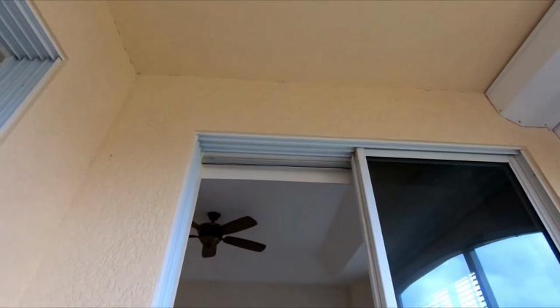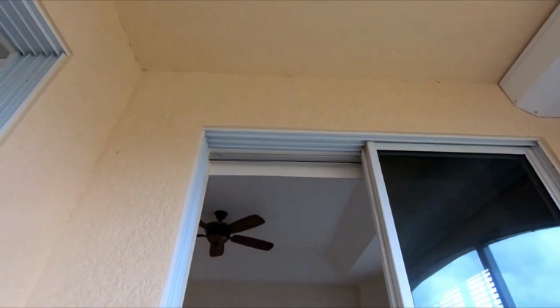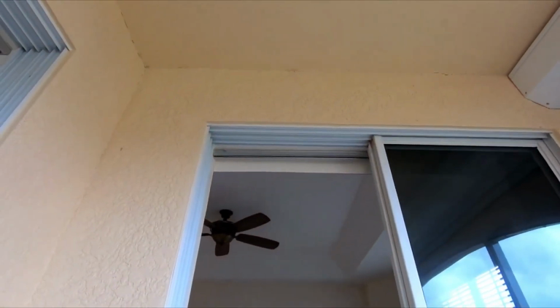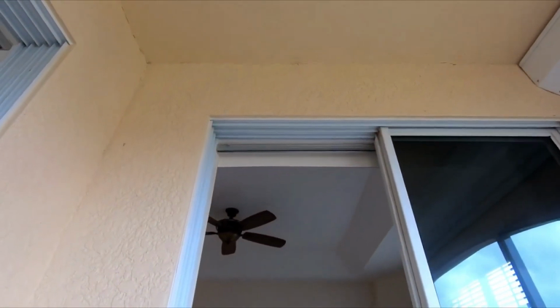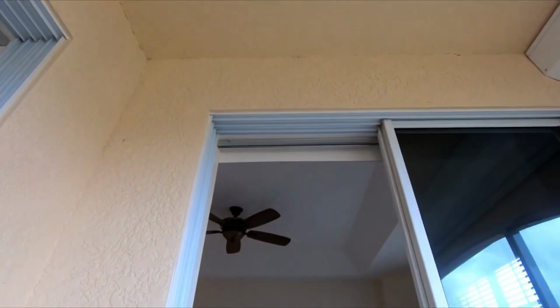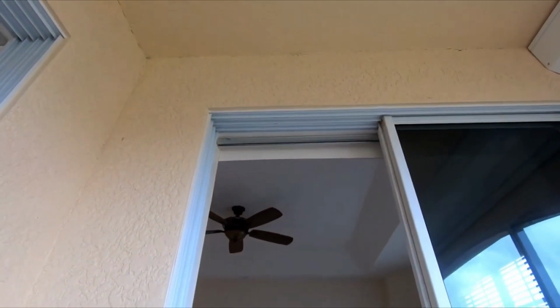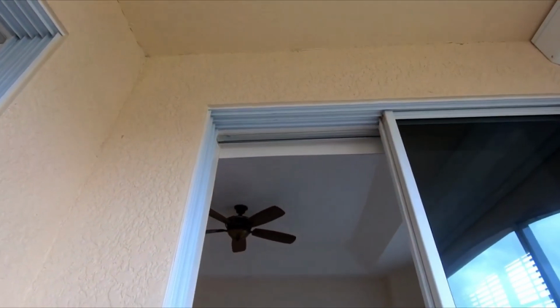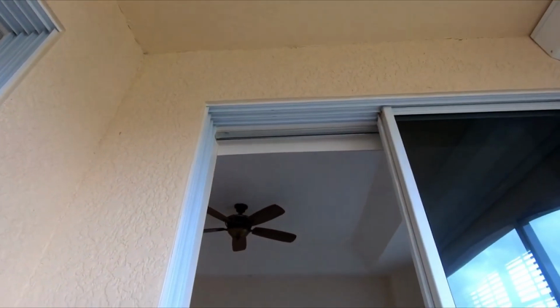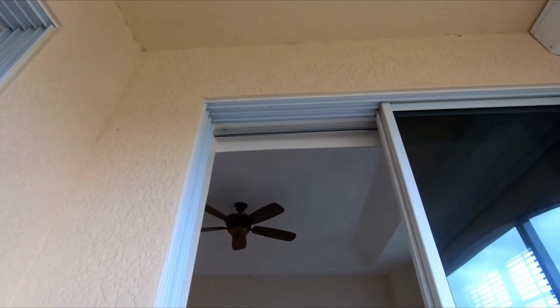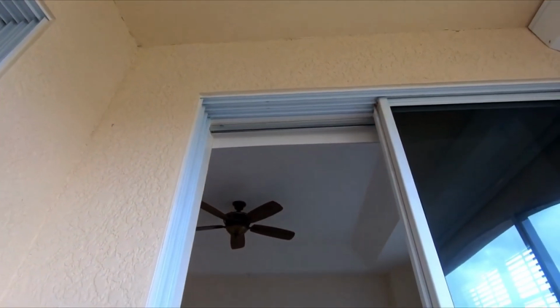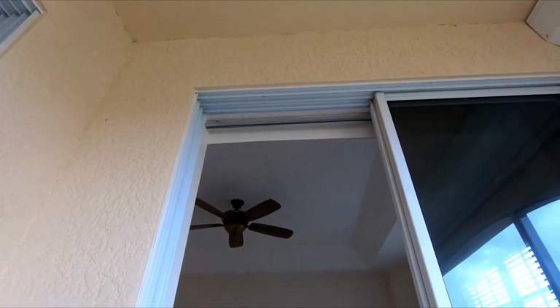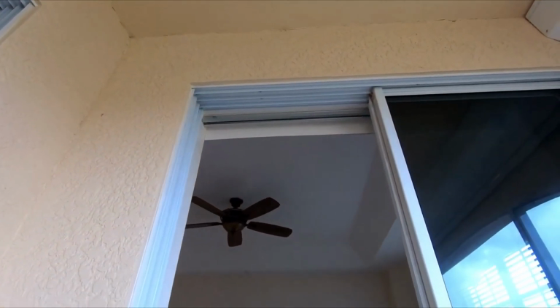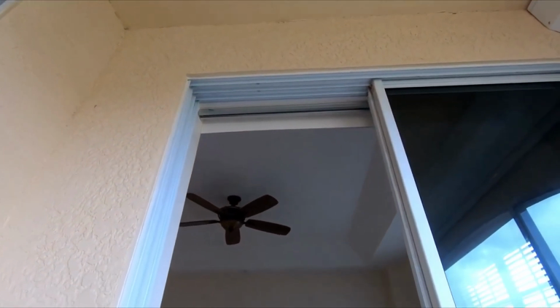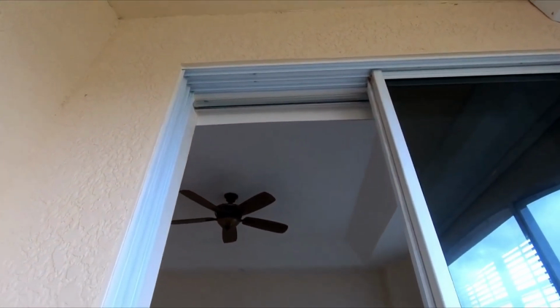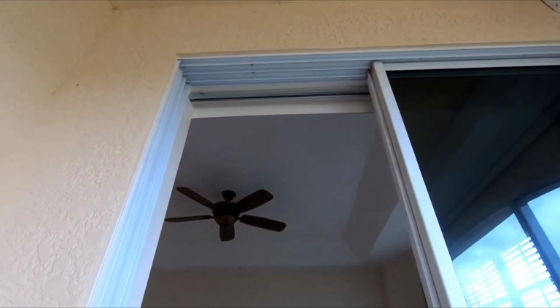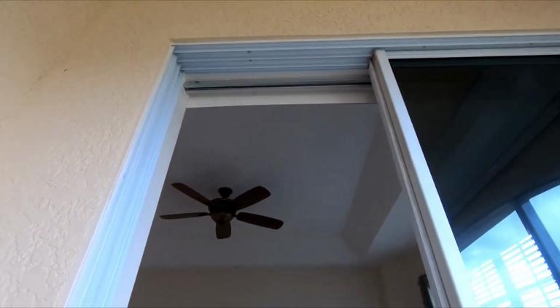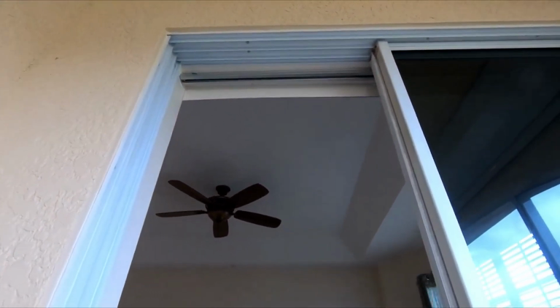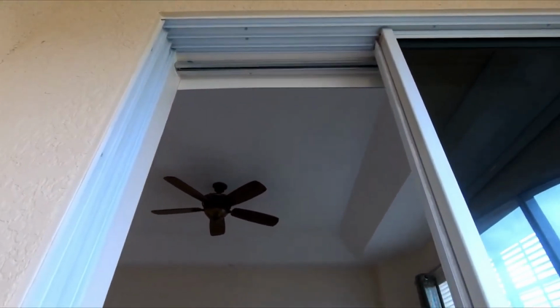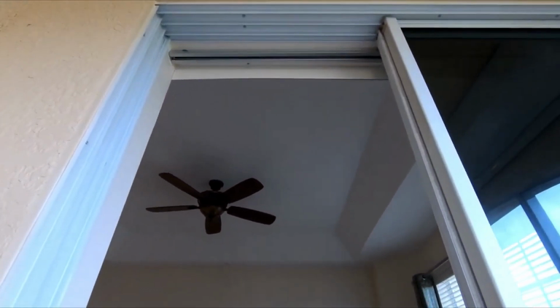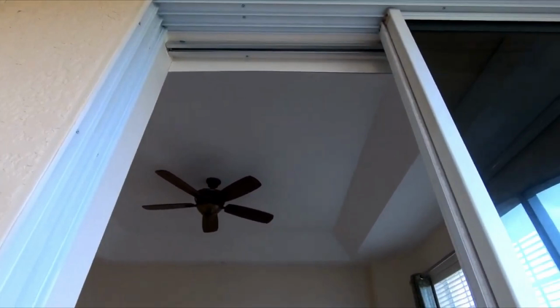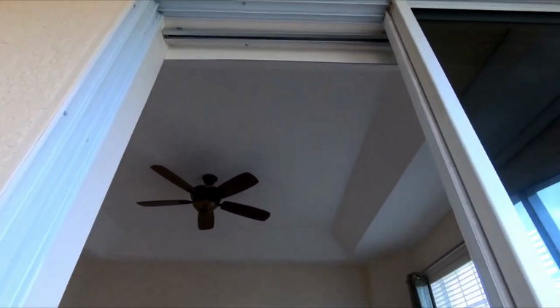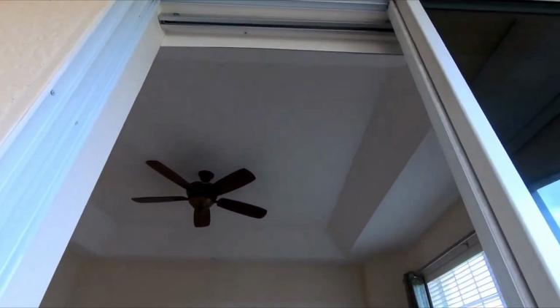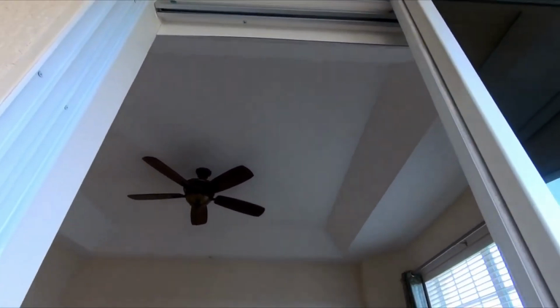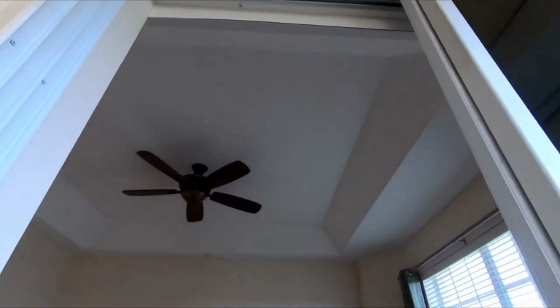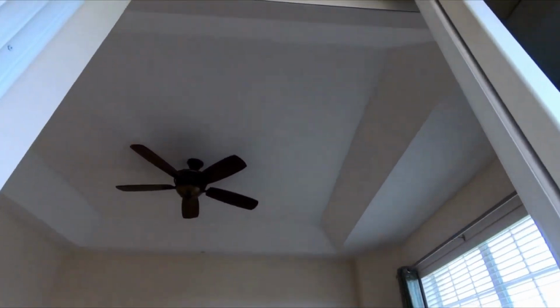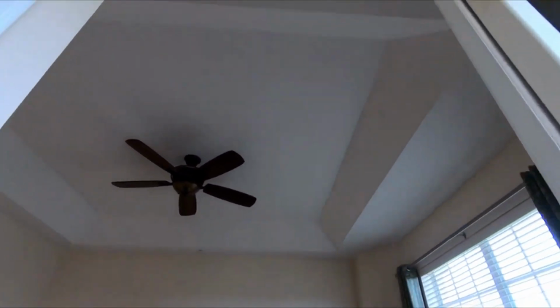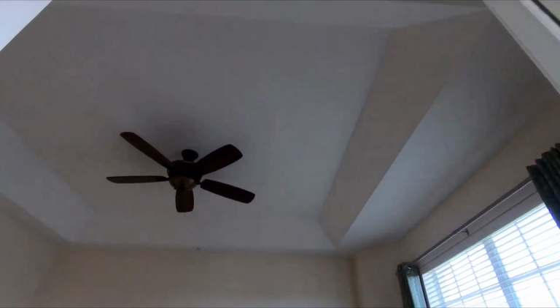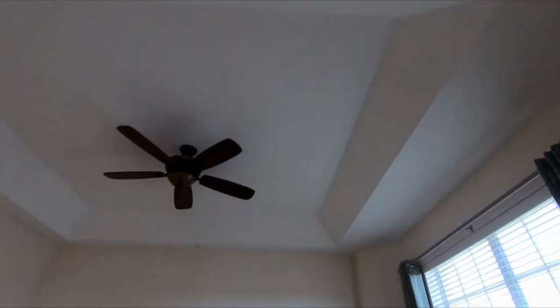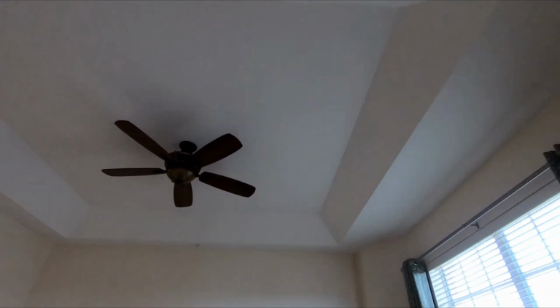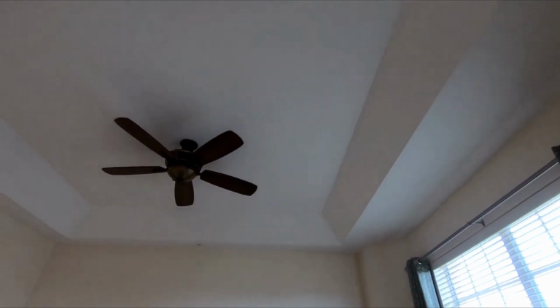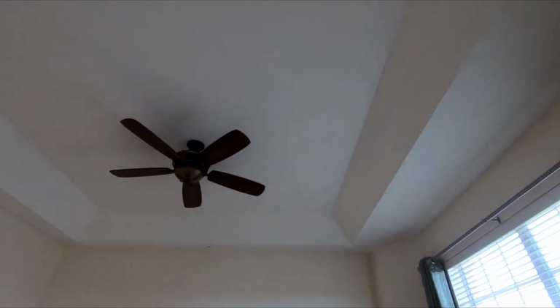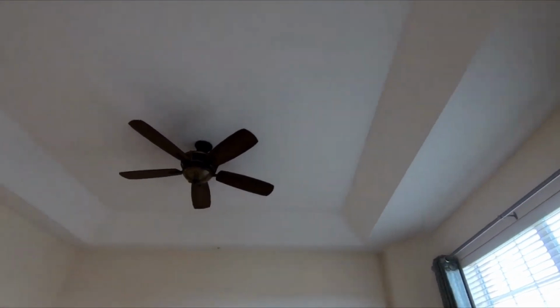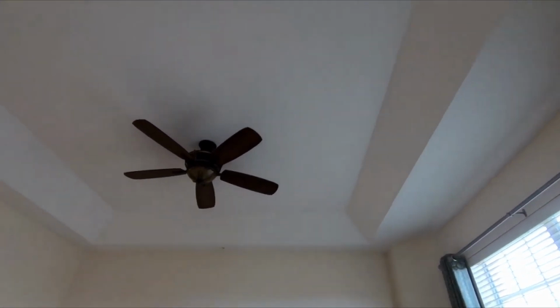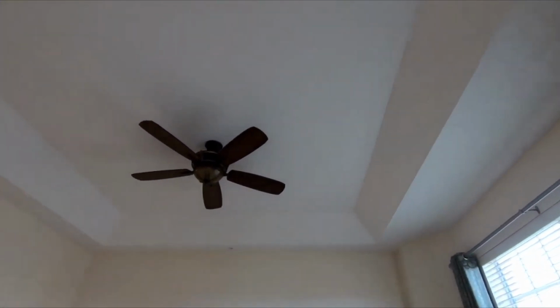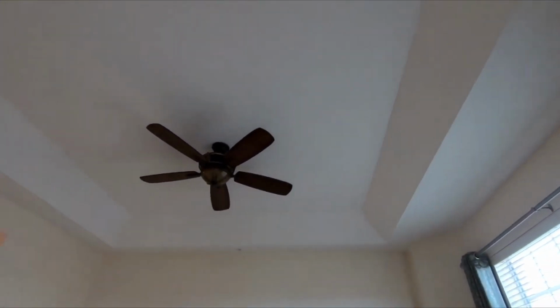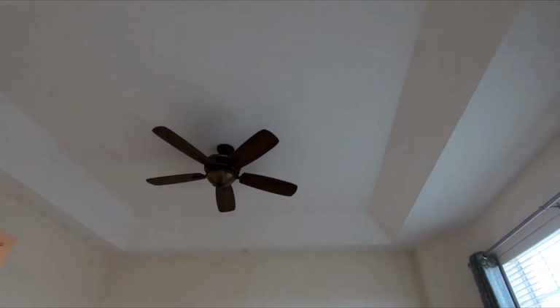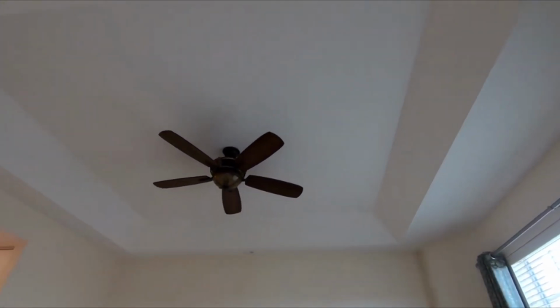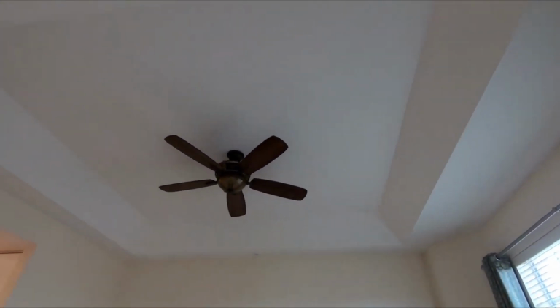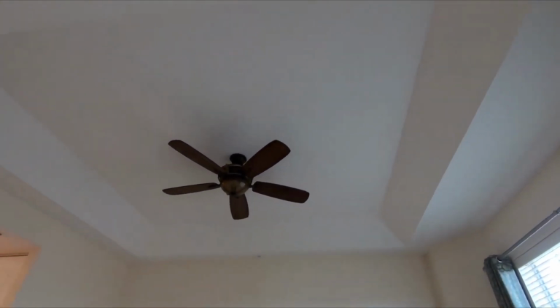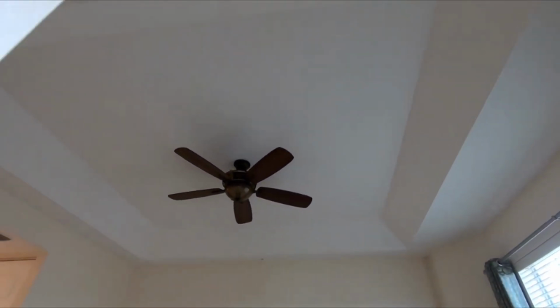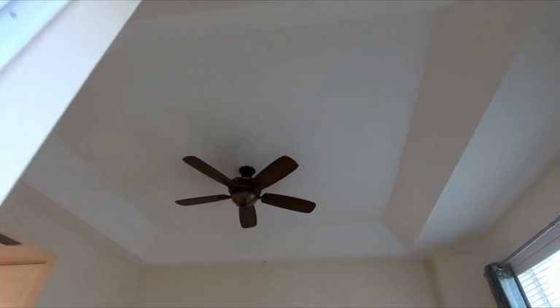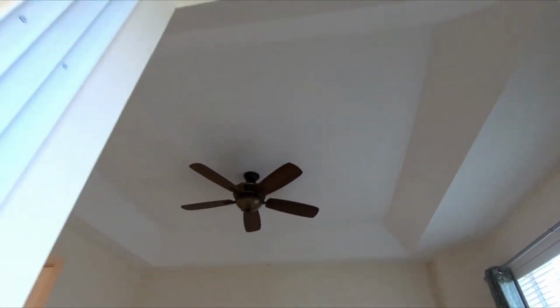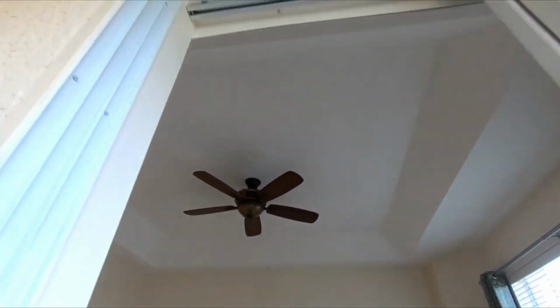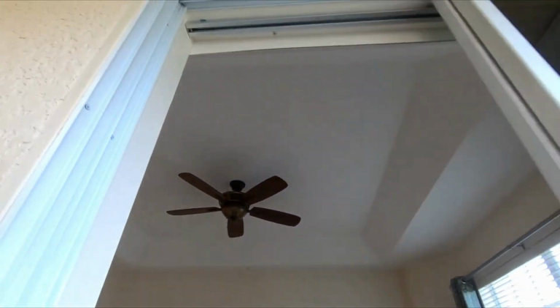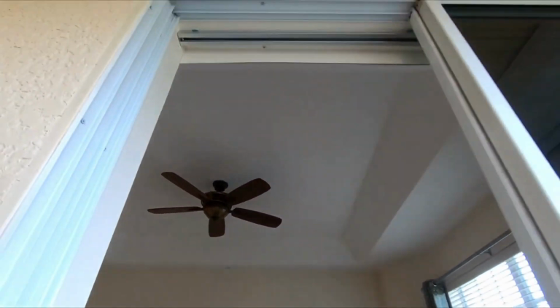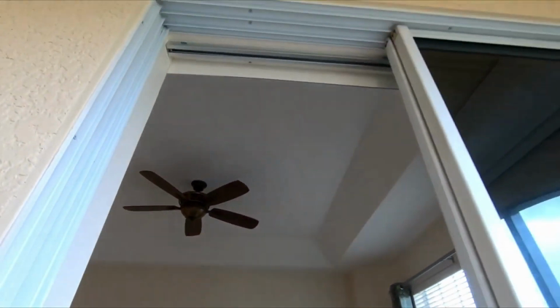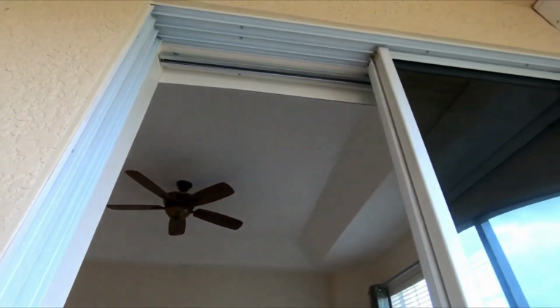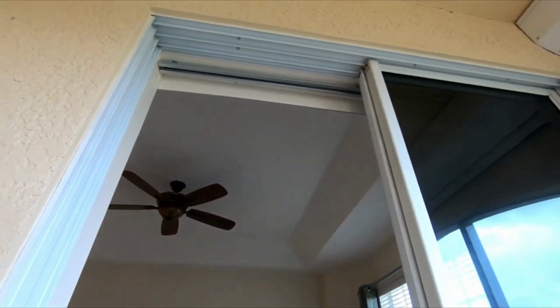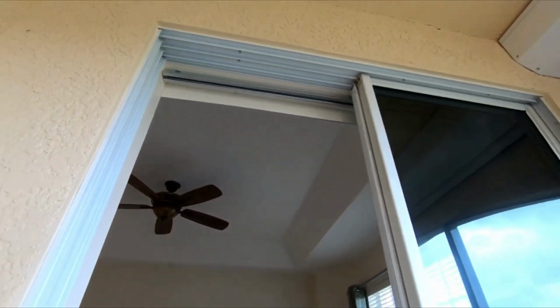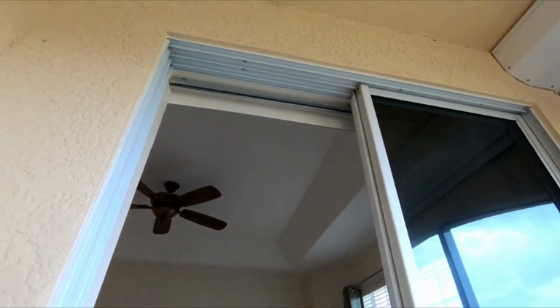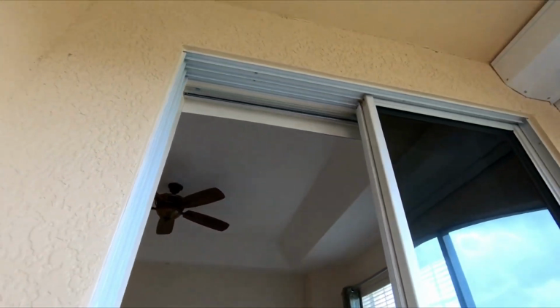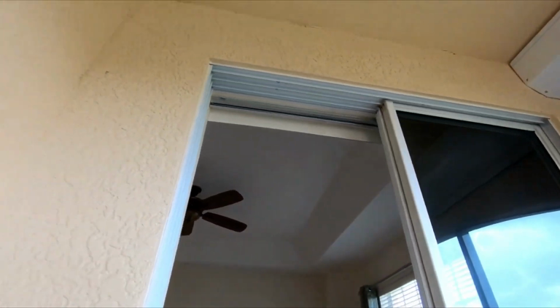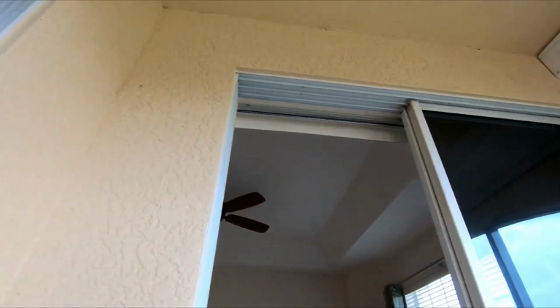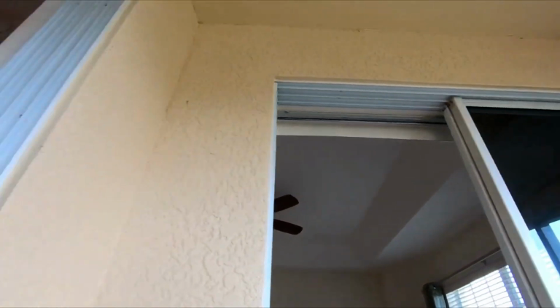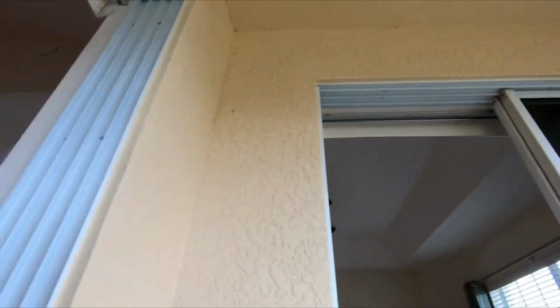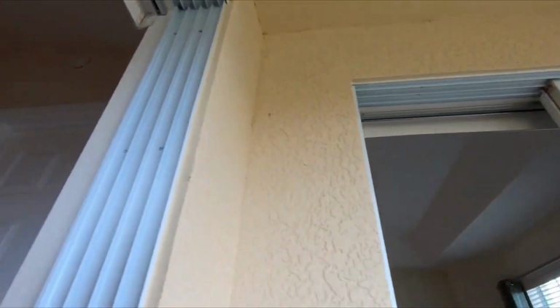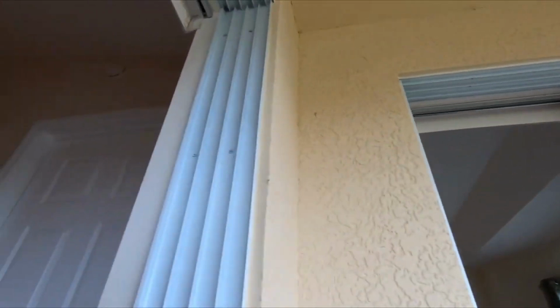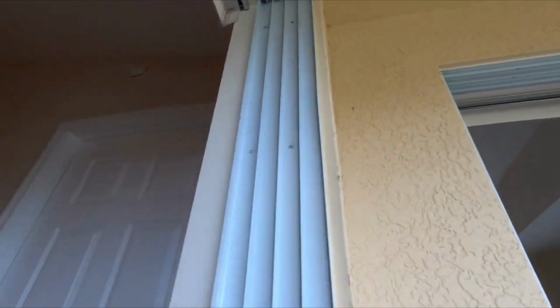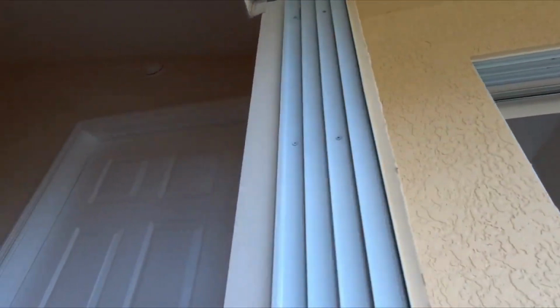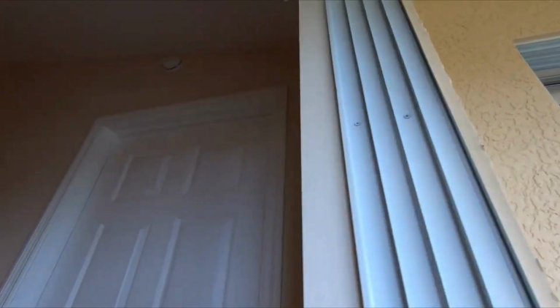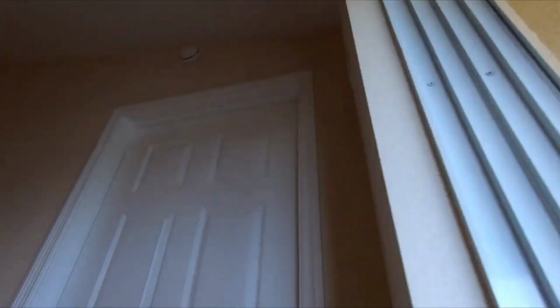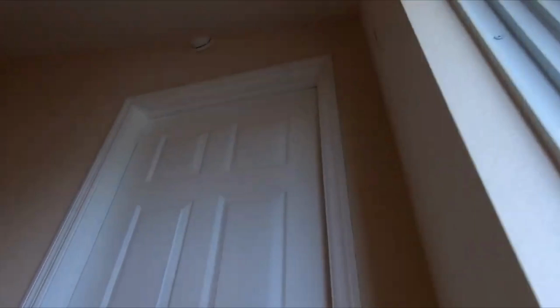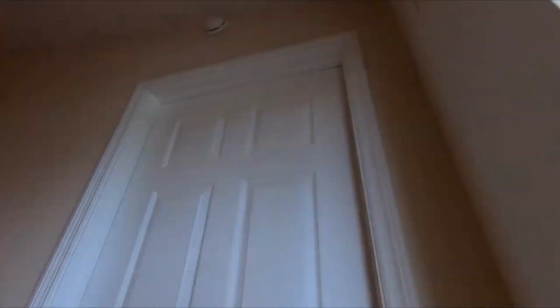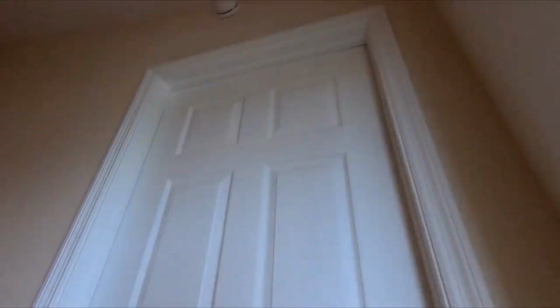This is the master bedroom — it has a glass door that comes from the master bedroom. Let's go out the right way, out to the rear door.